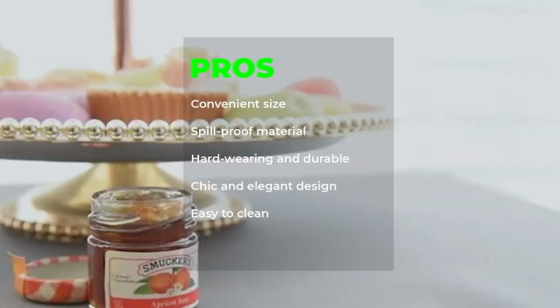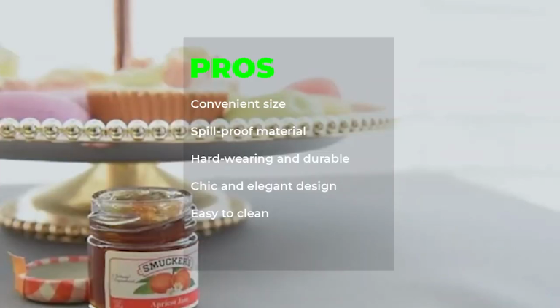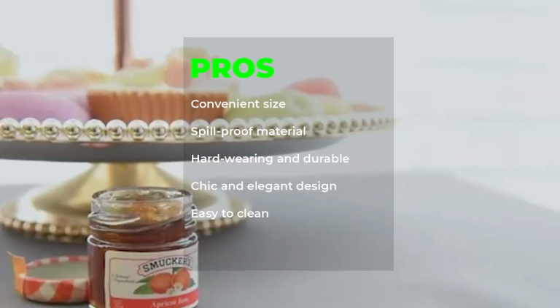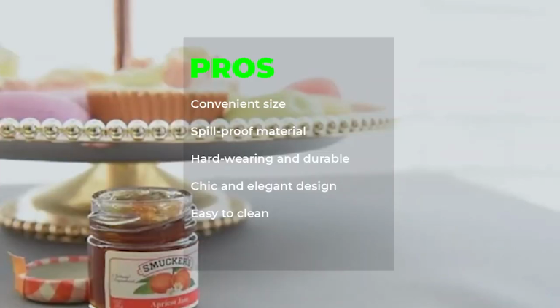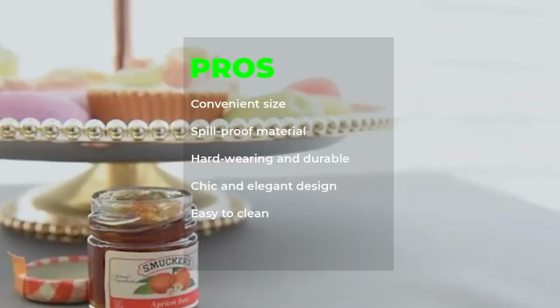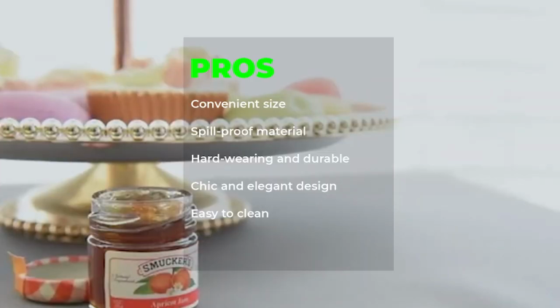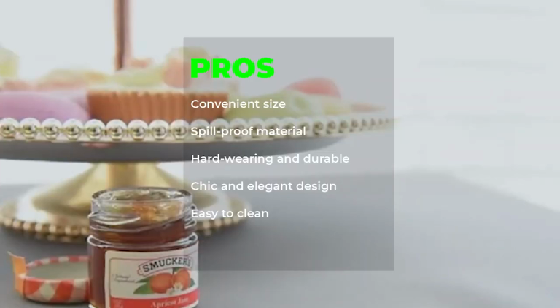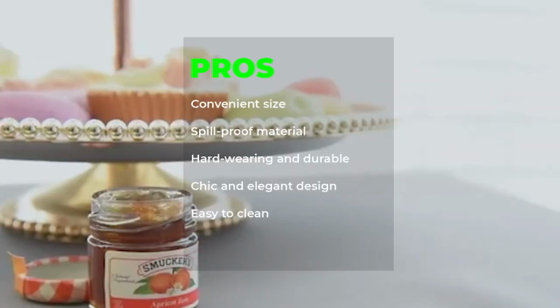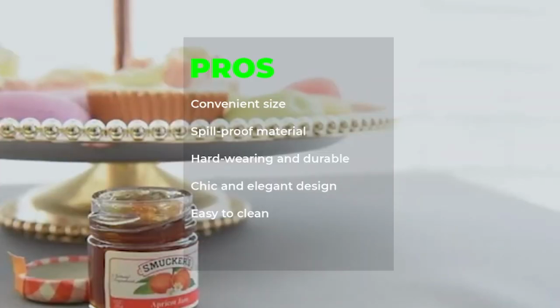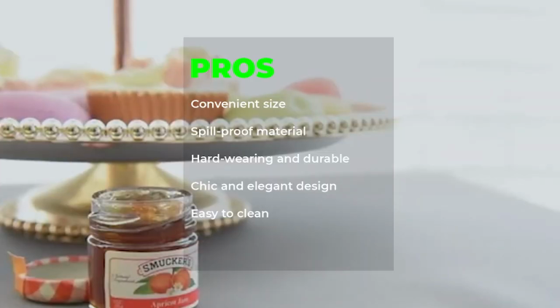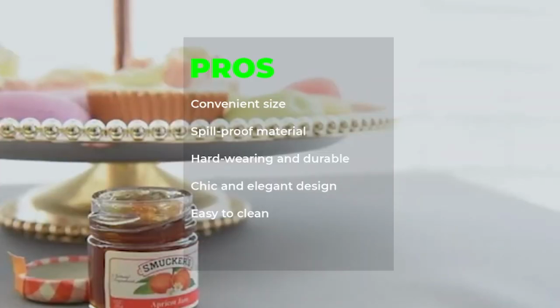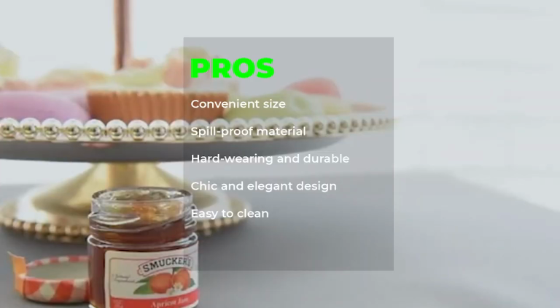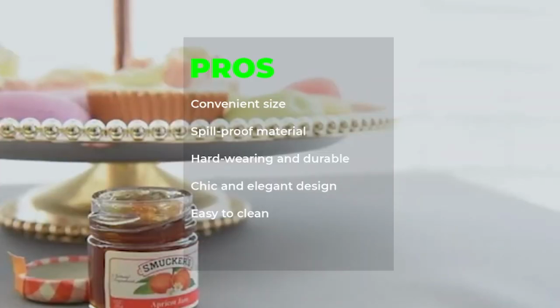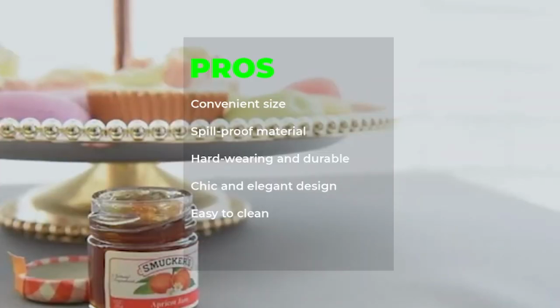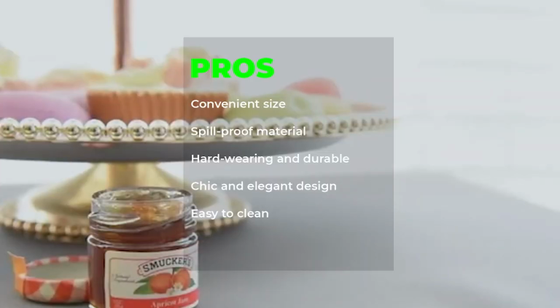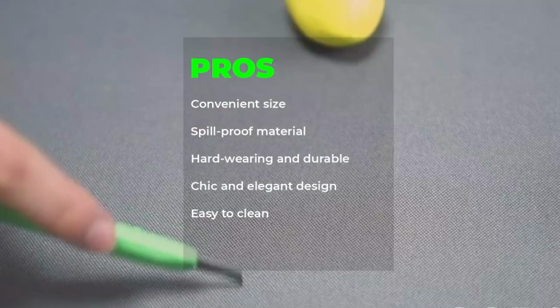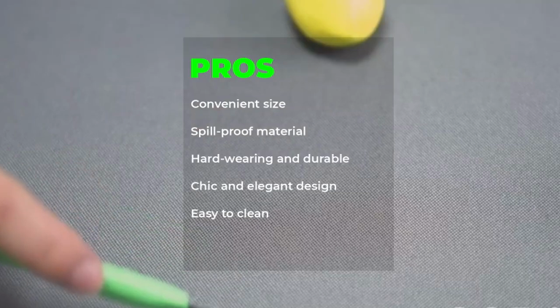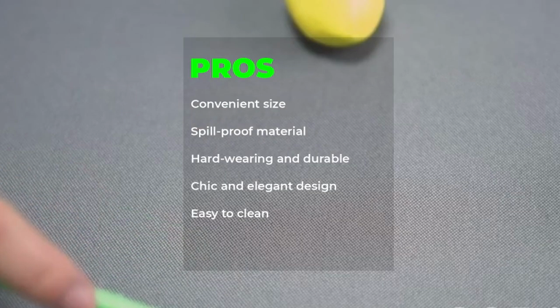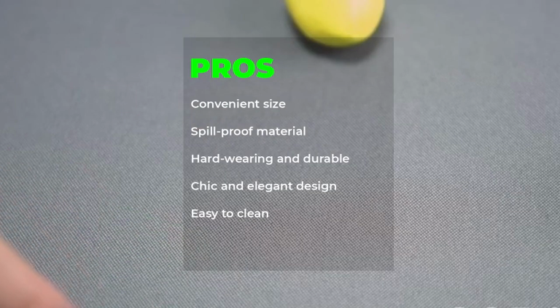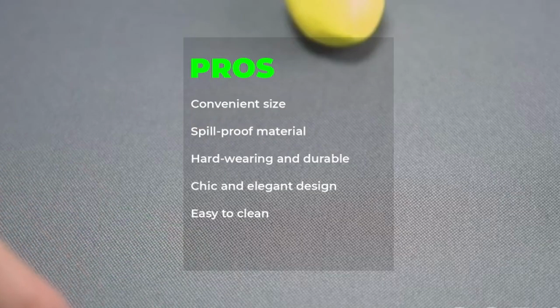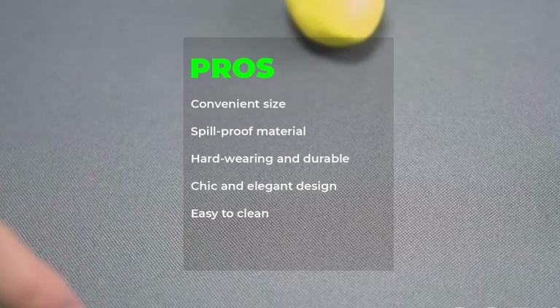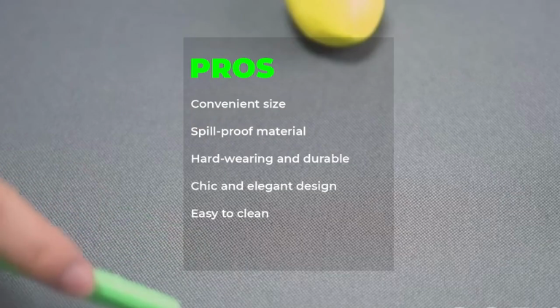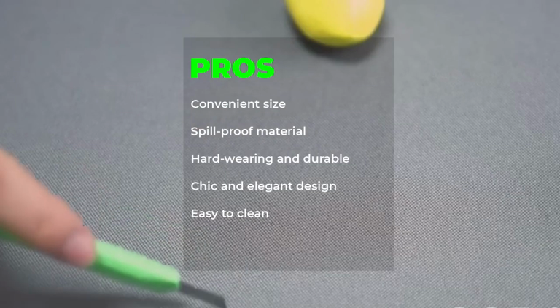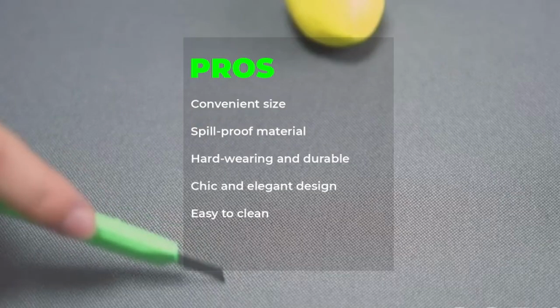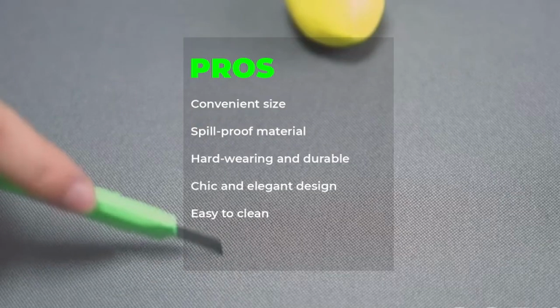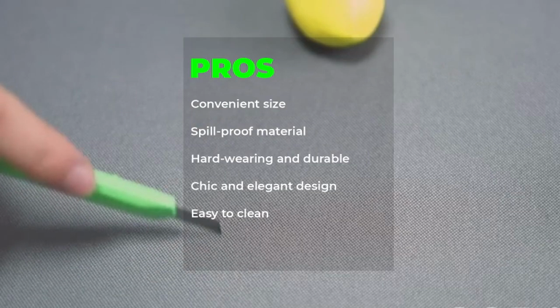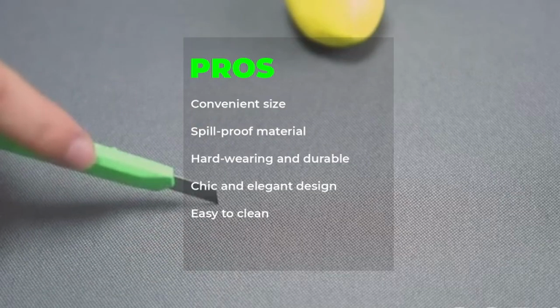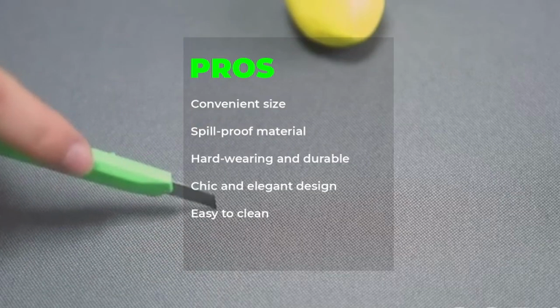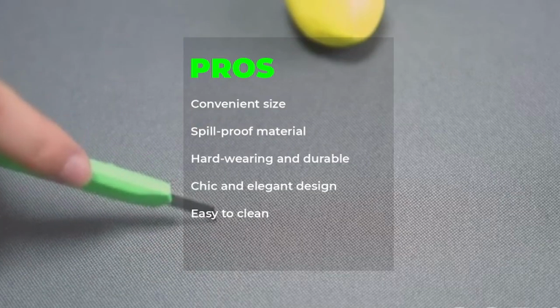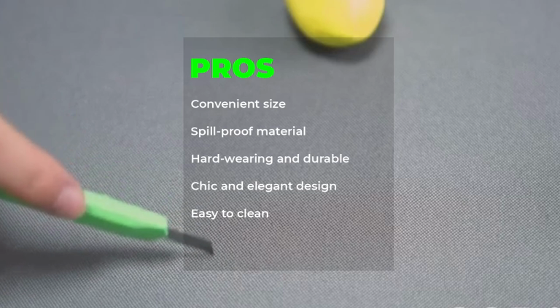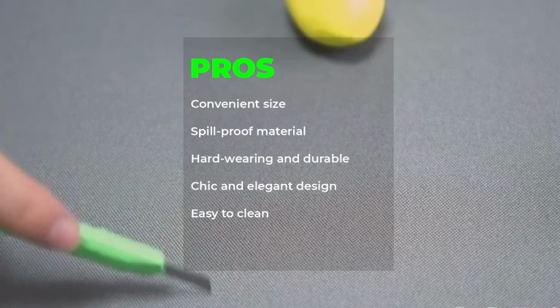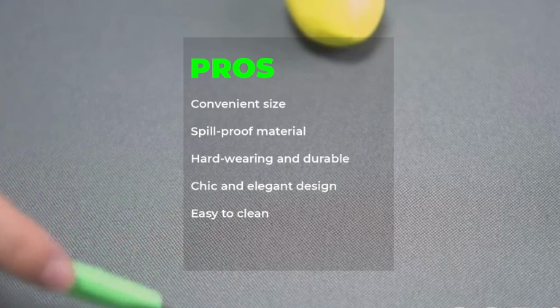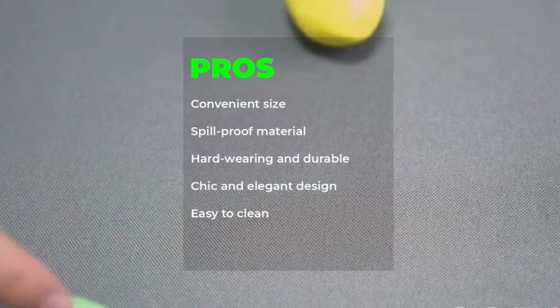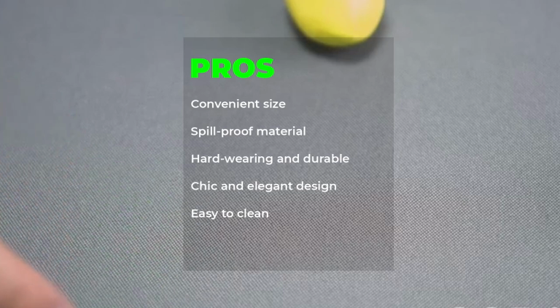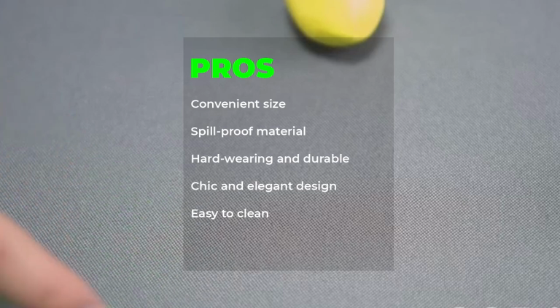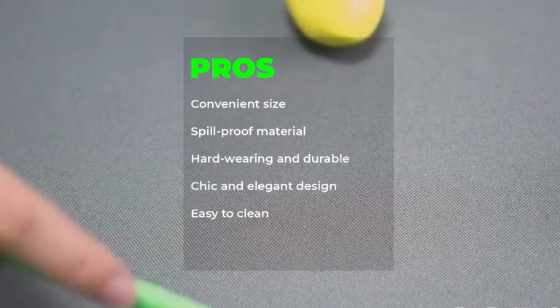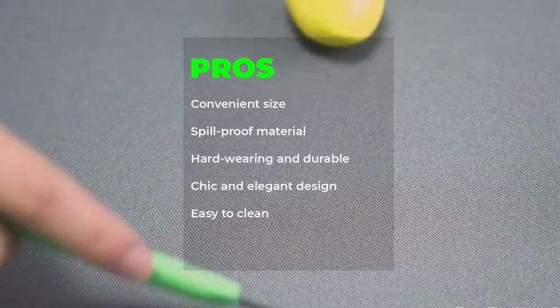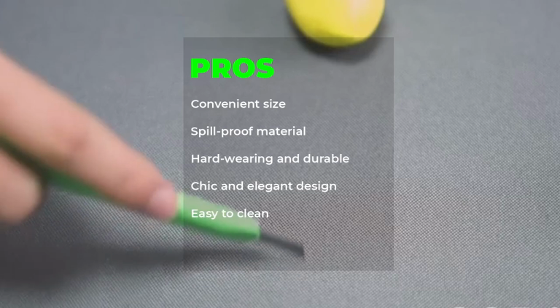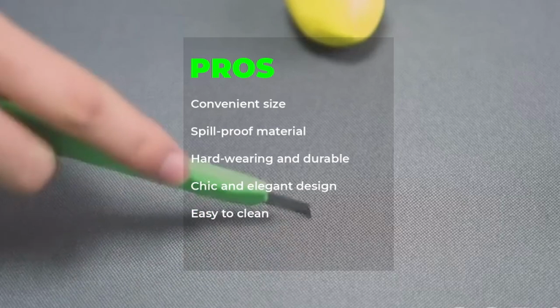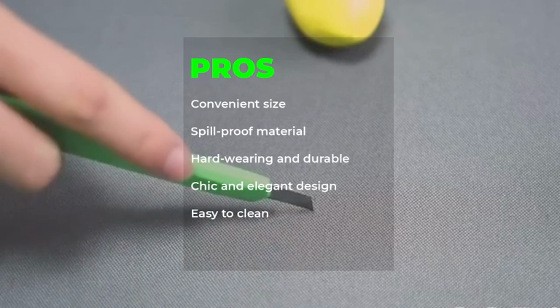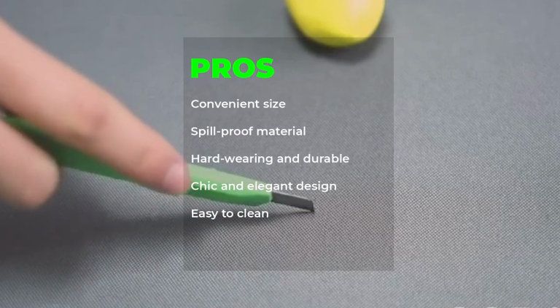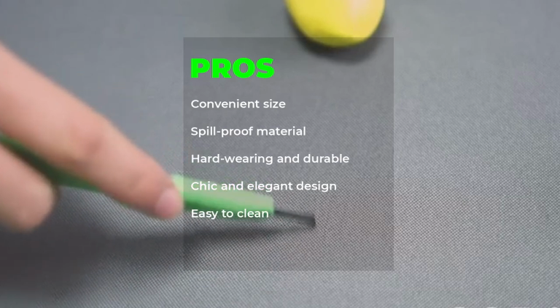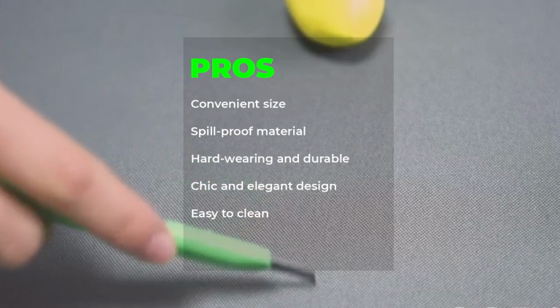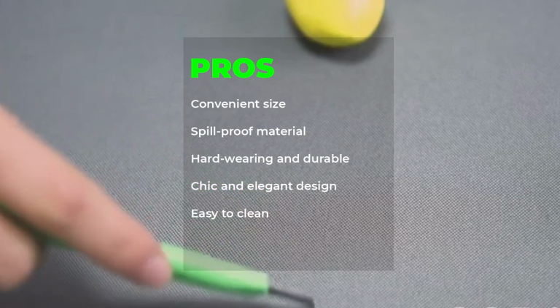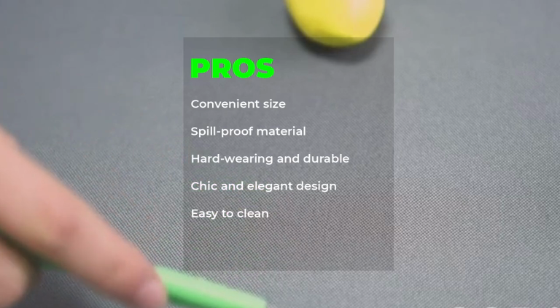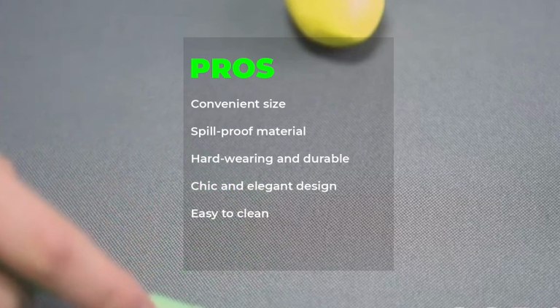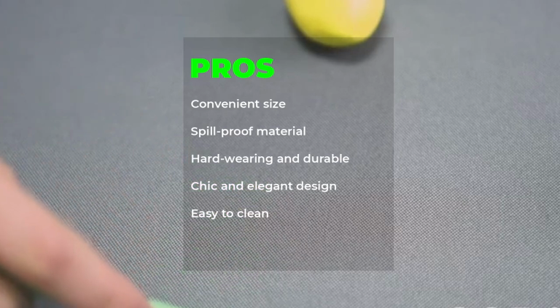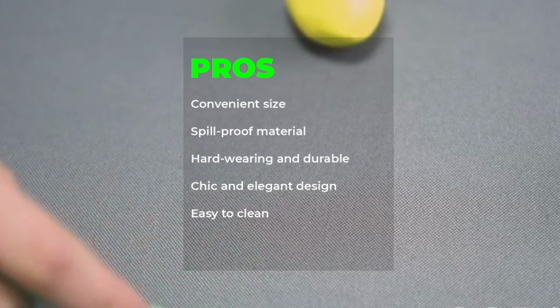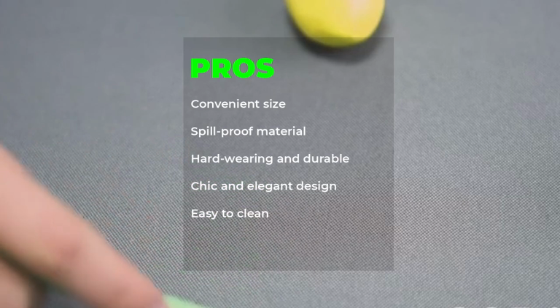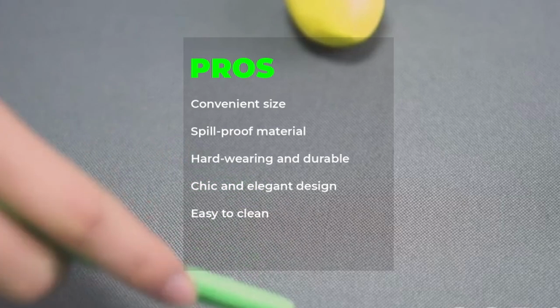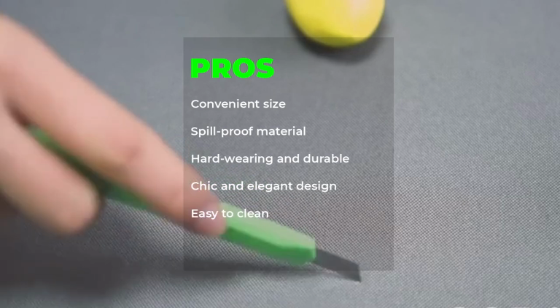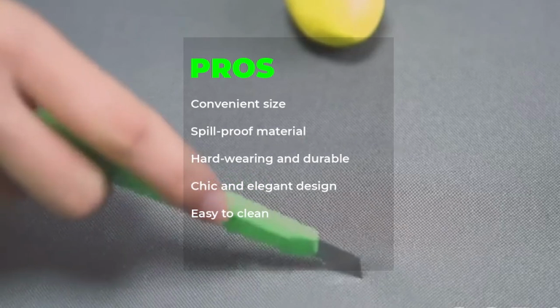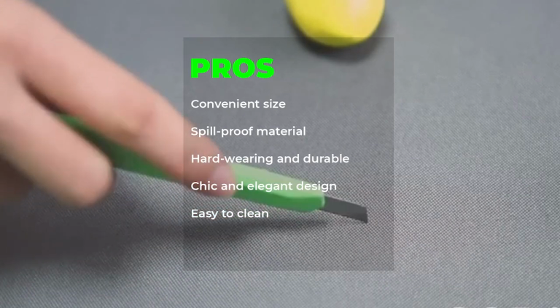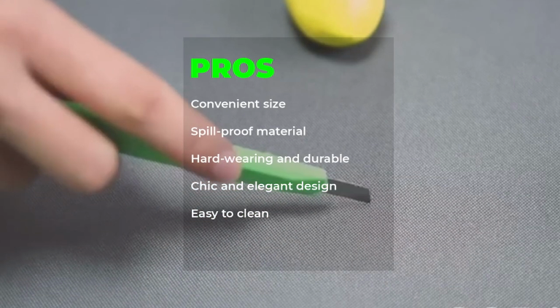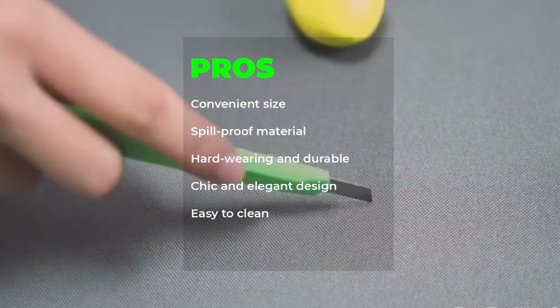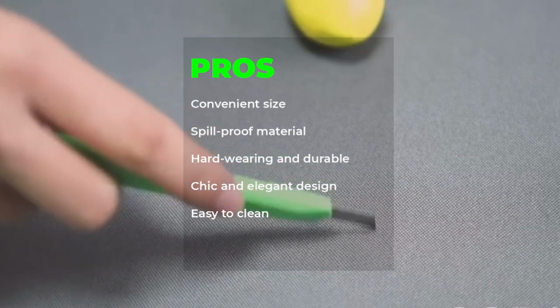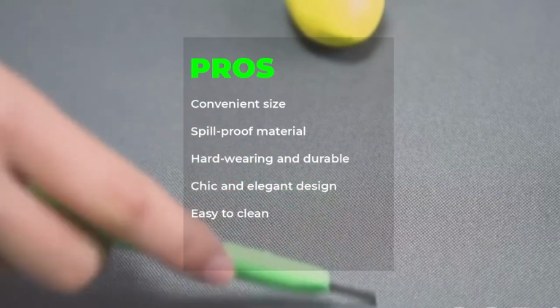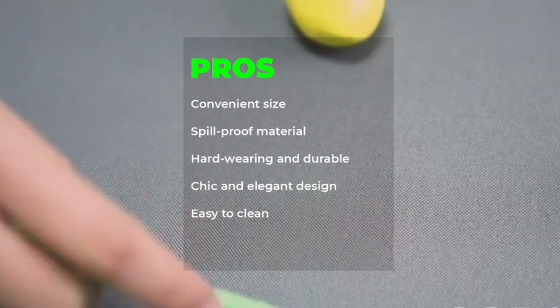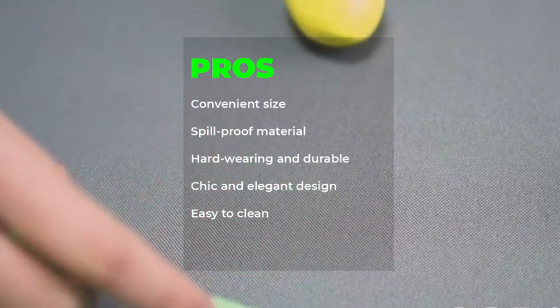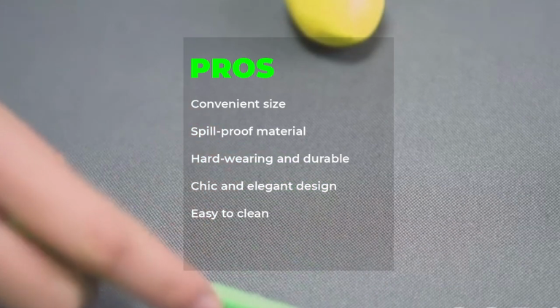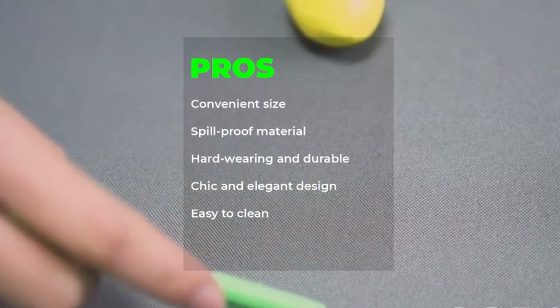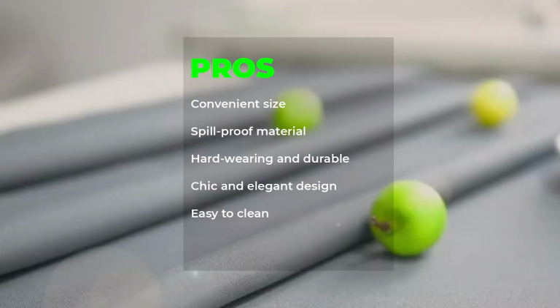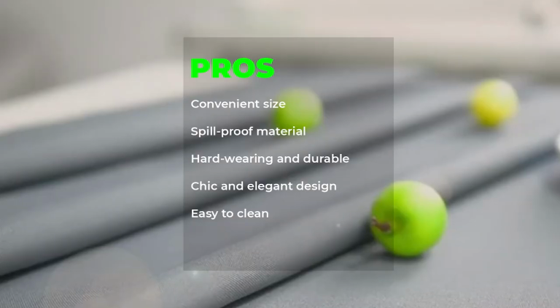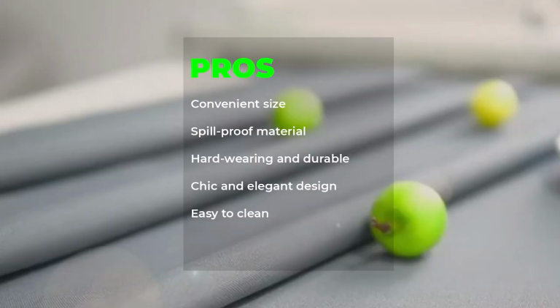Pros: Convenient size, spill-proof material, hard-wearing and durable, classic and elegant design, easy to clean.